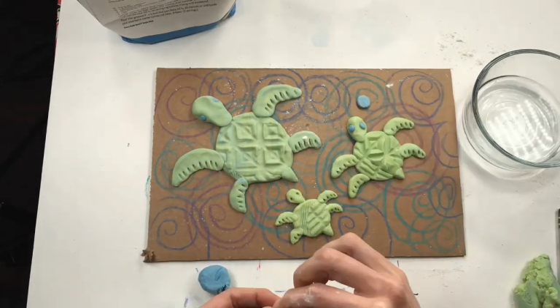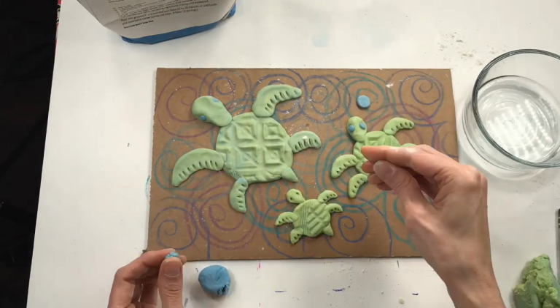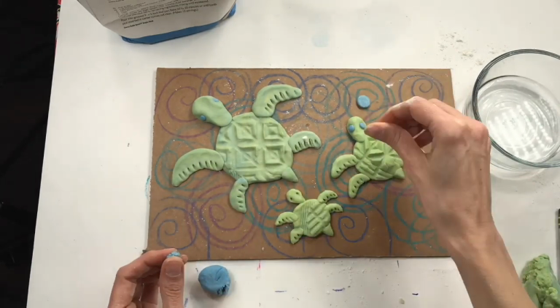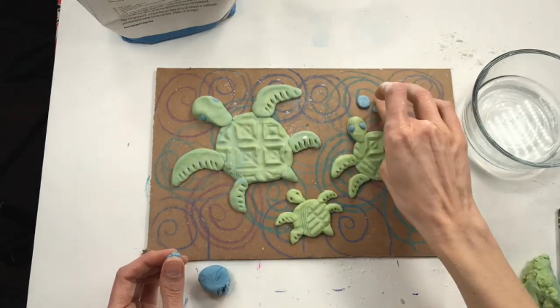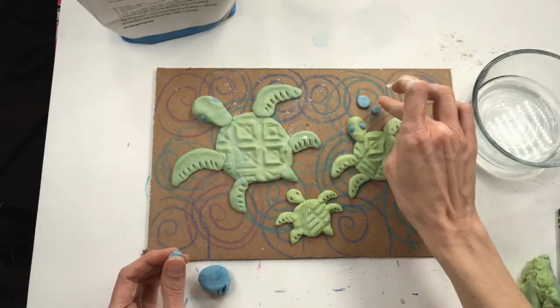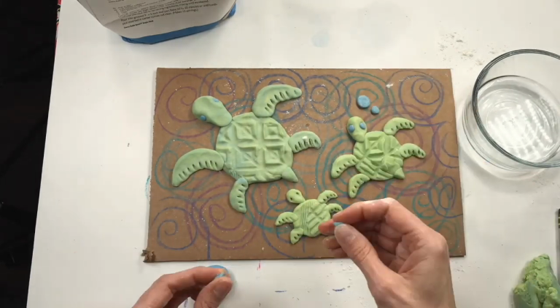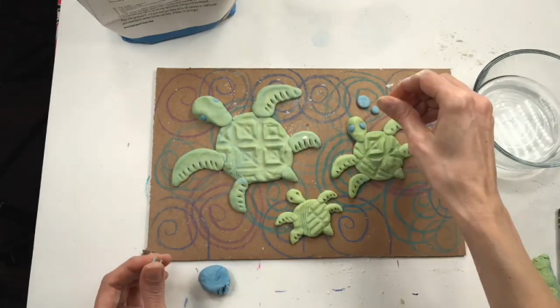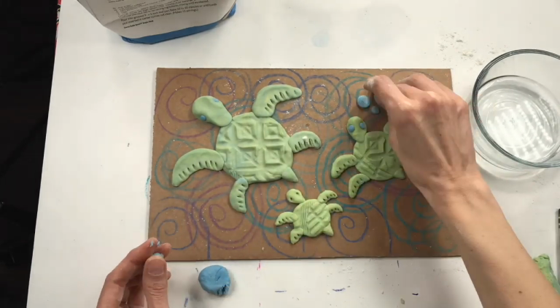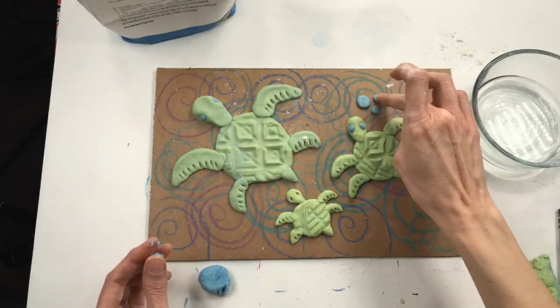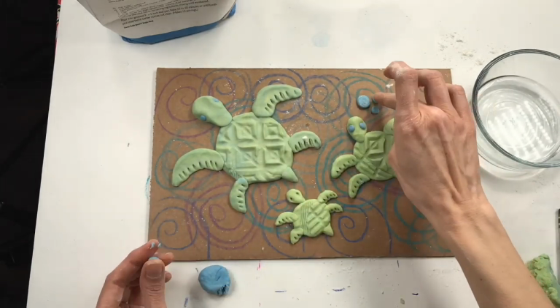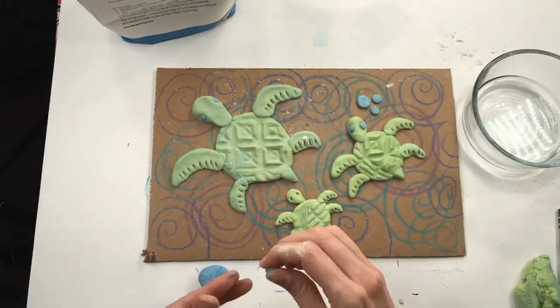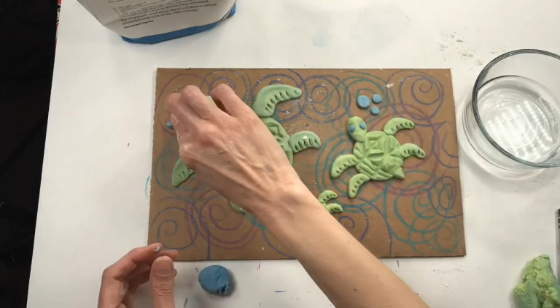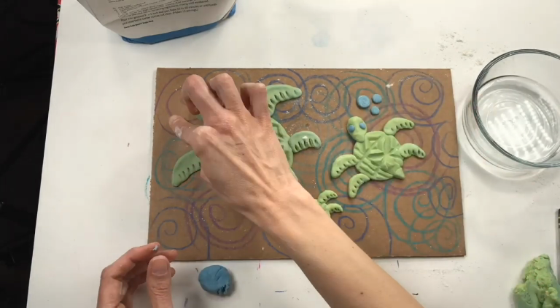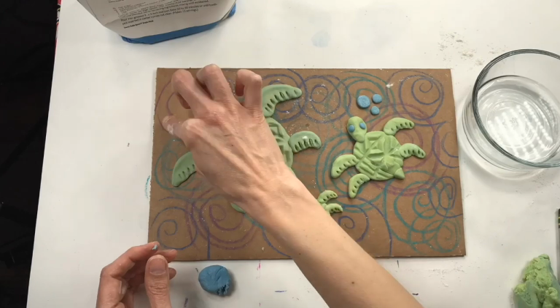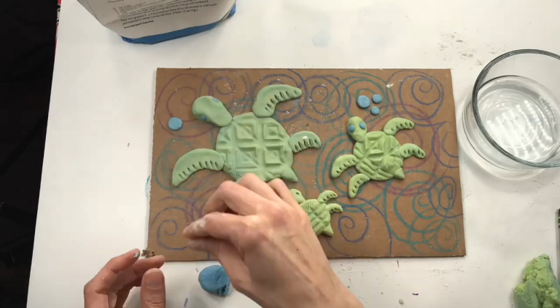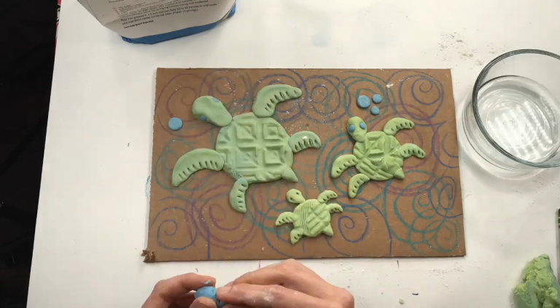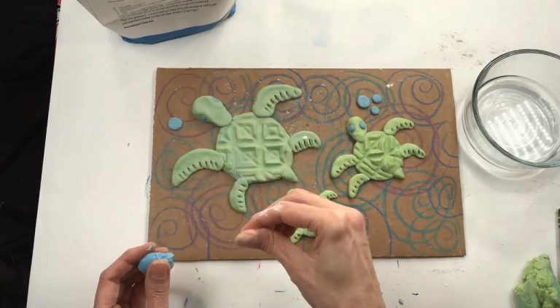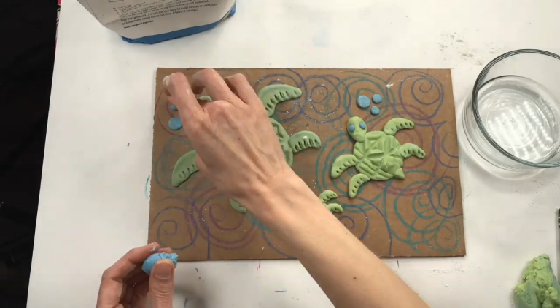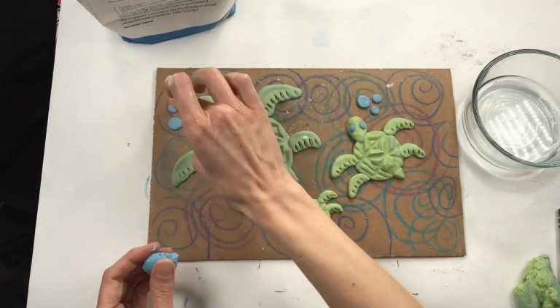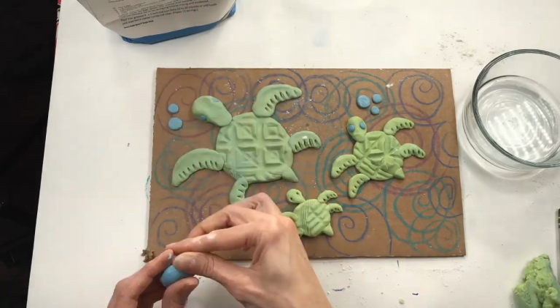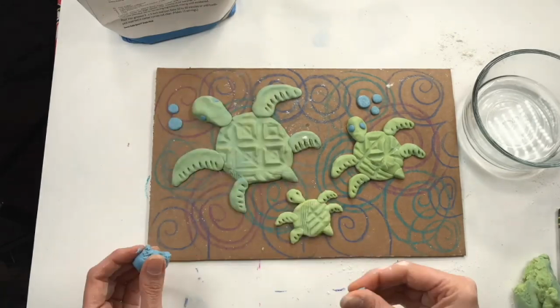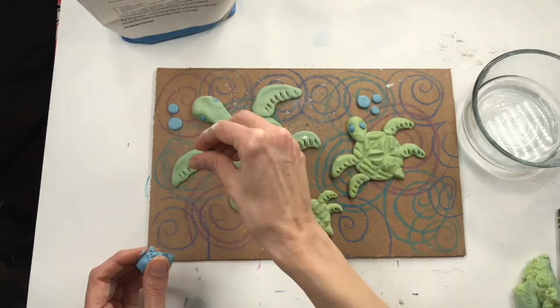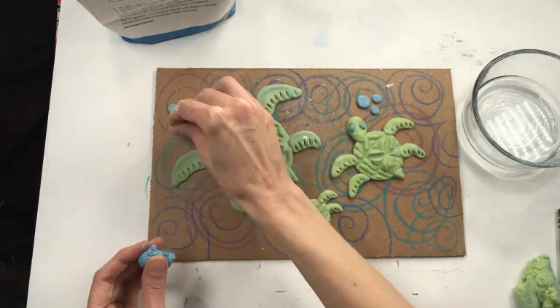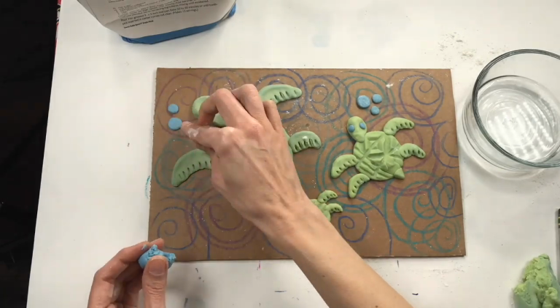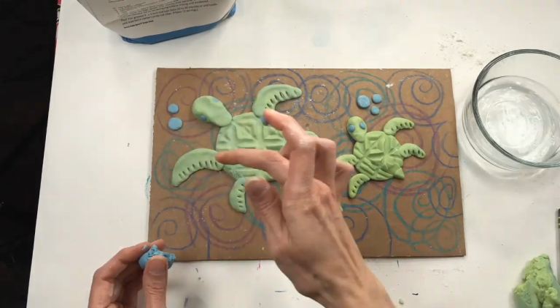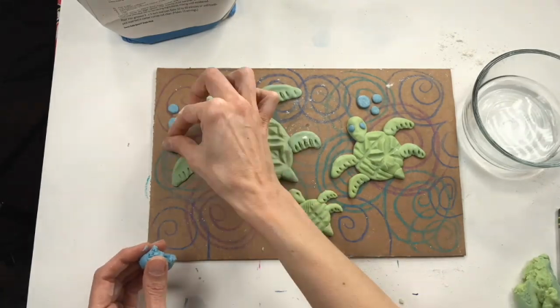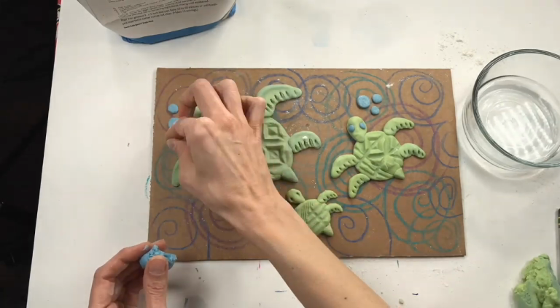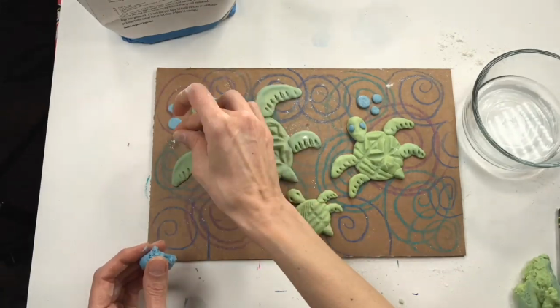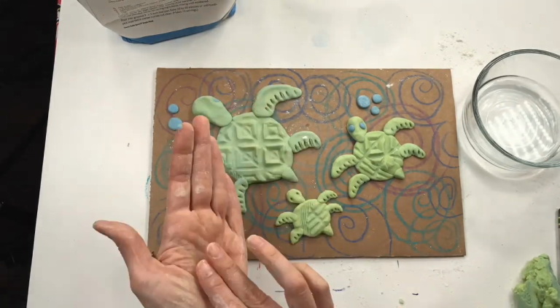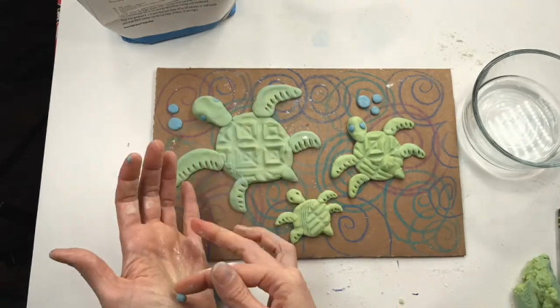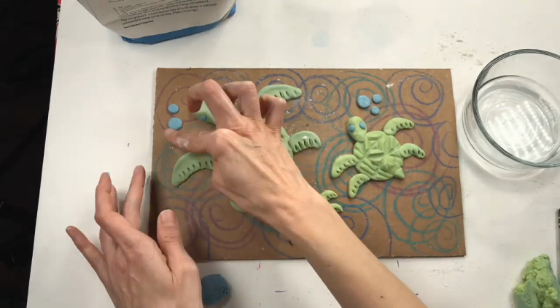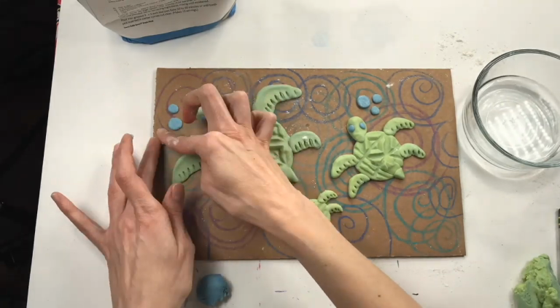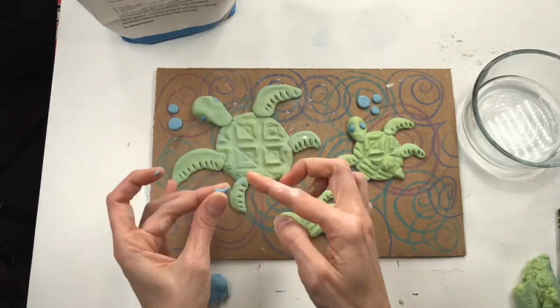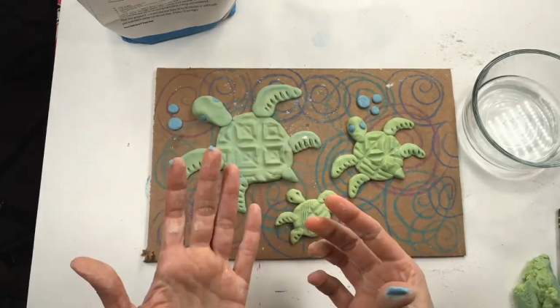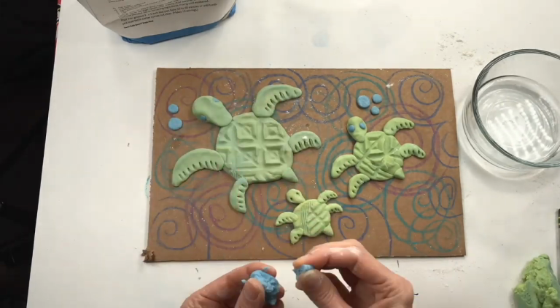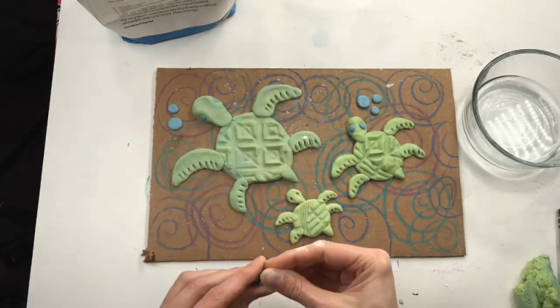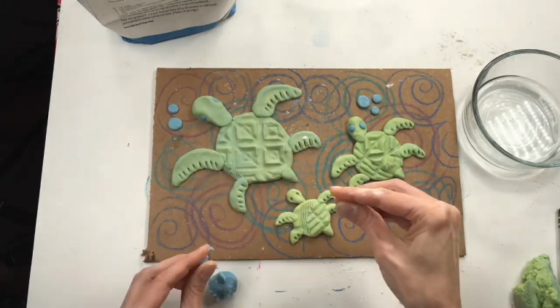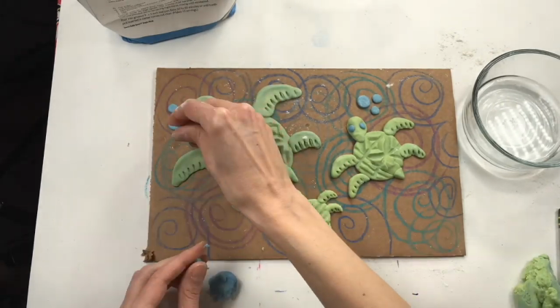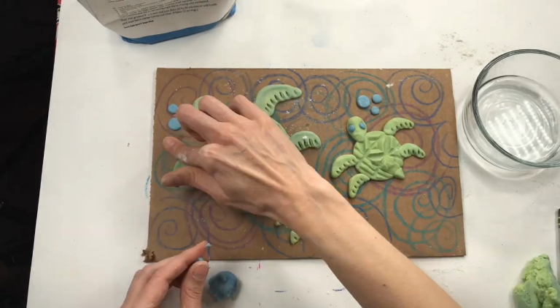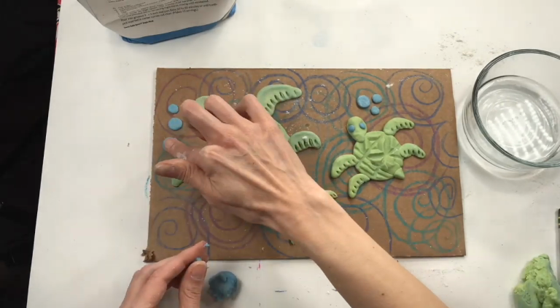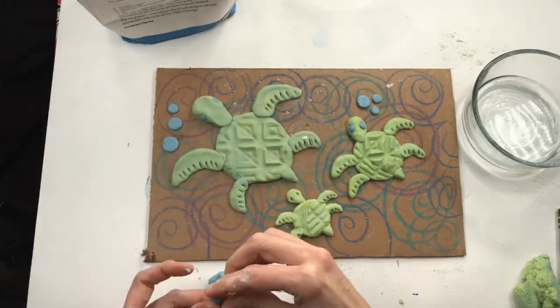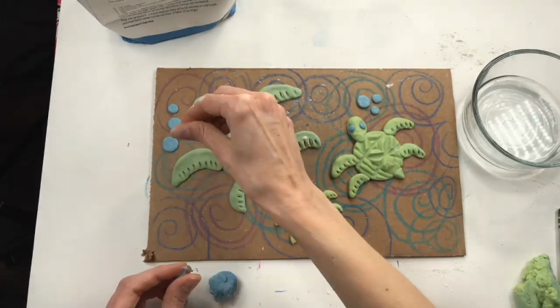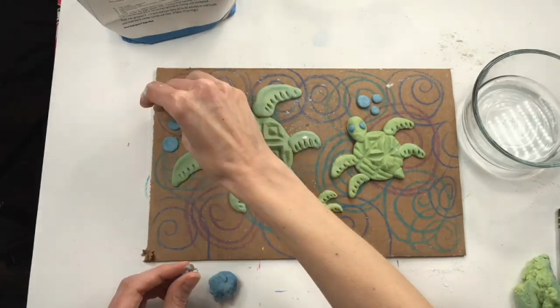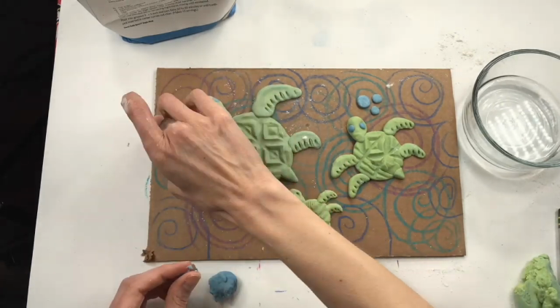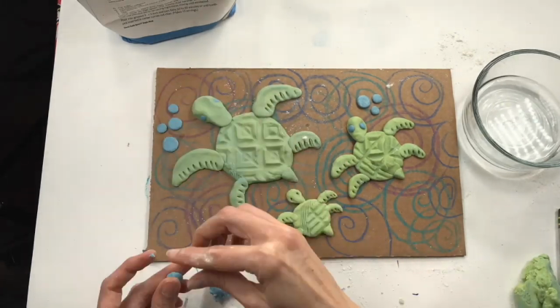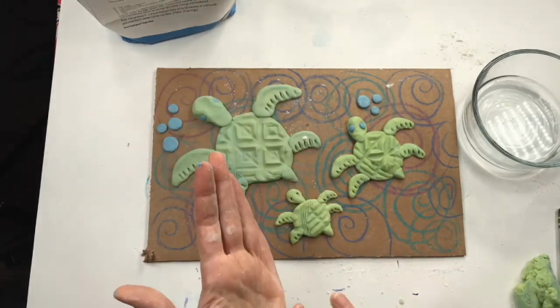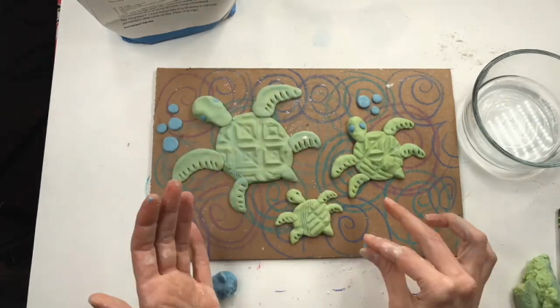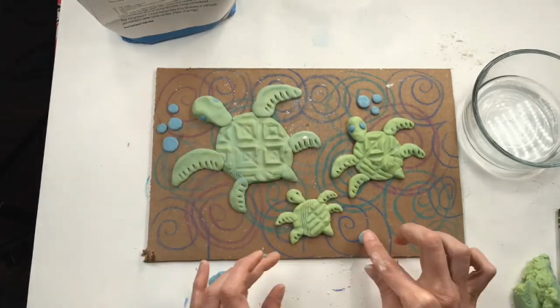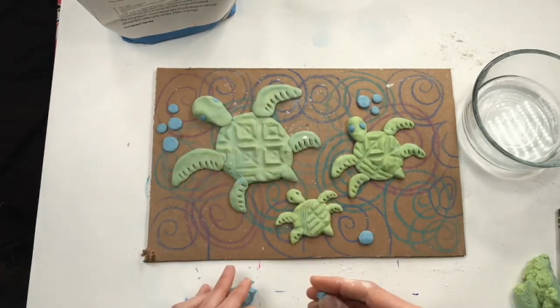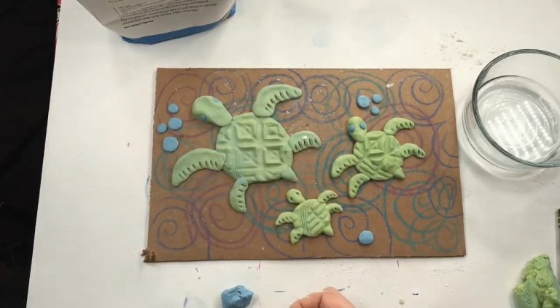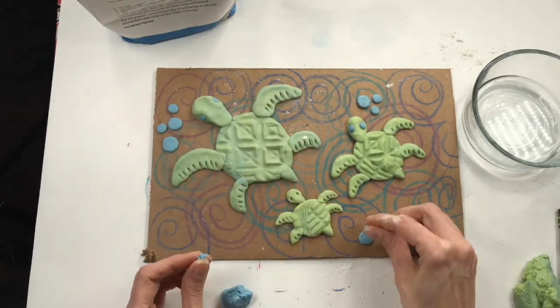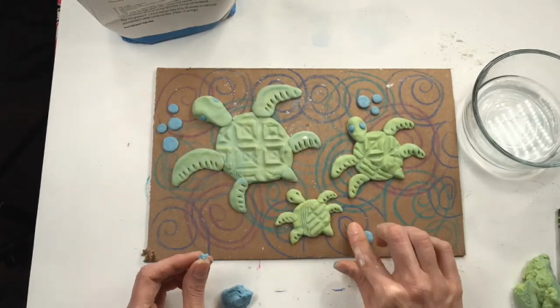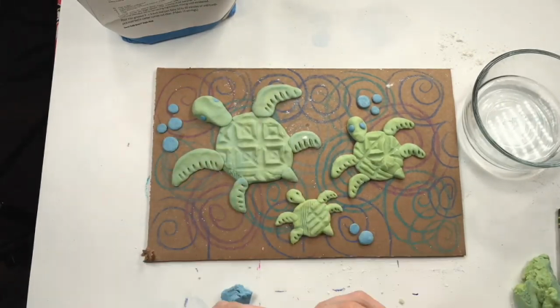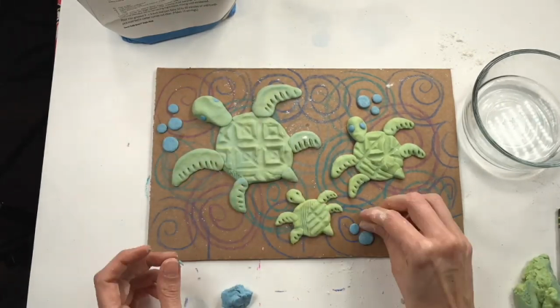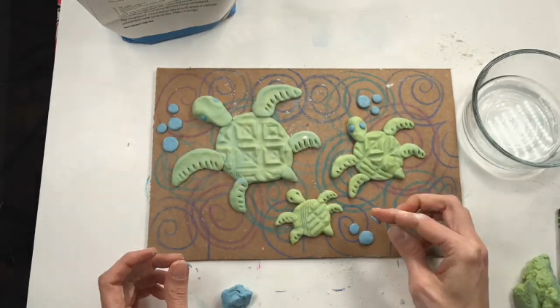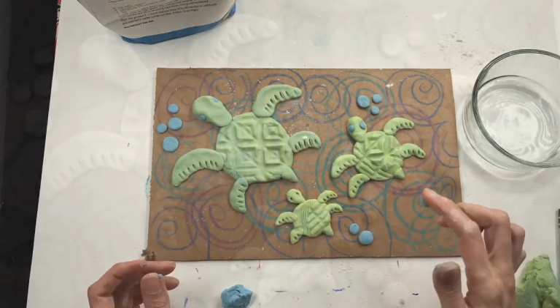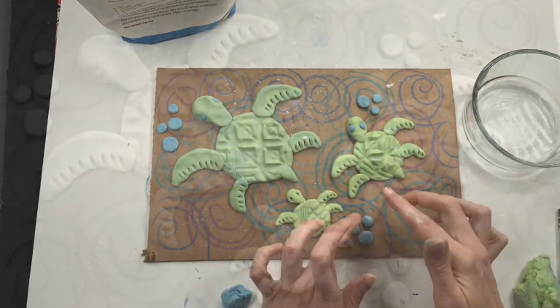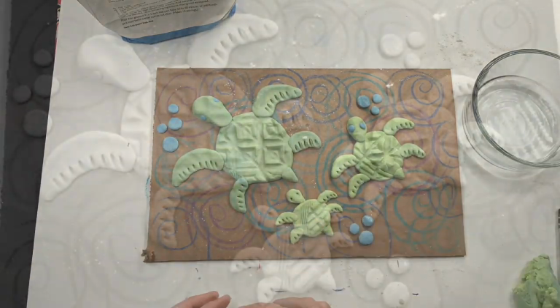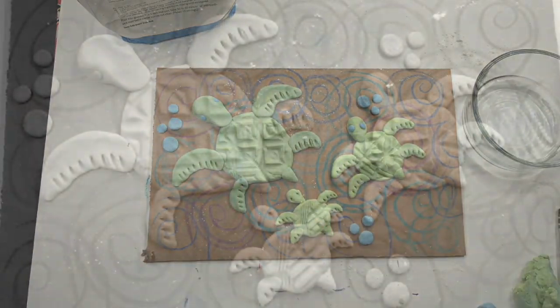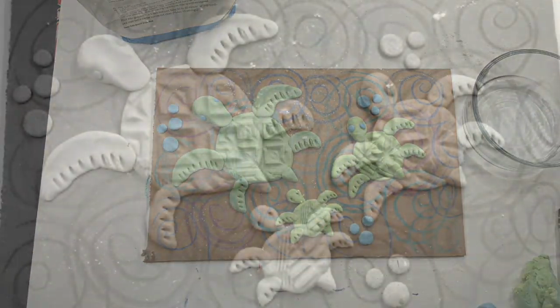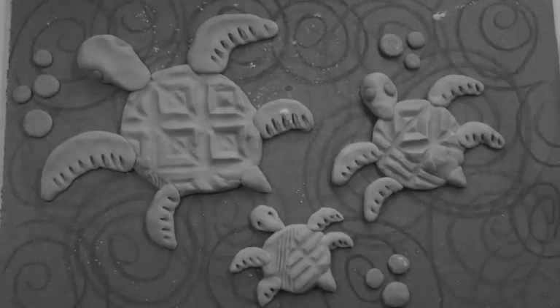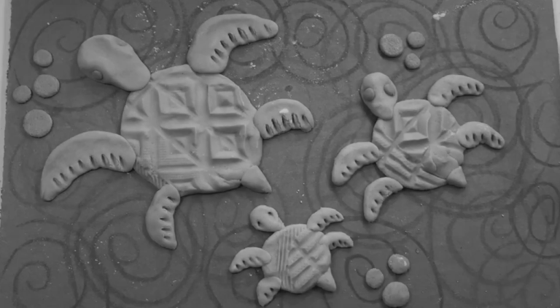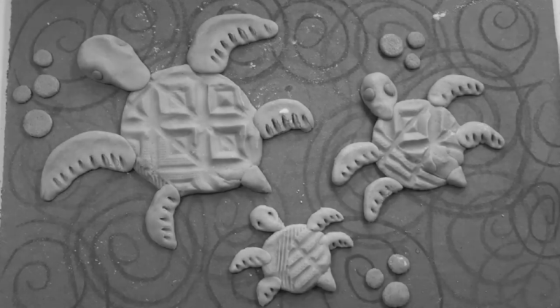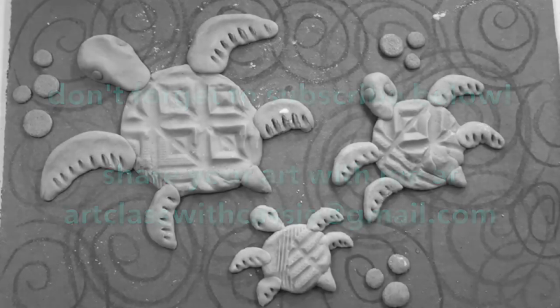Now that you know how to make a sea turtle, you can make as many as you like in a variety of sizes. I used a damp cloth on the board to make sure the turtles stick, and I'm using my pencil to add some designs to the feet. Have so much fun, guys — enjoy making your salt dough shoe print sea turtles! See you soon!